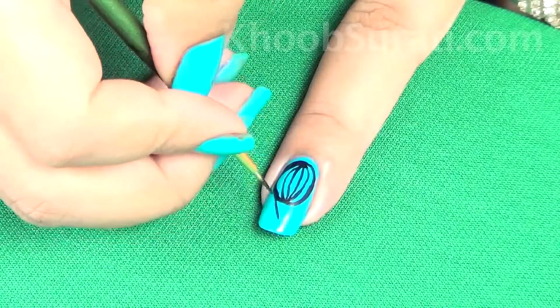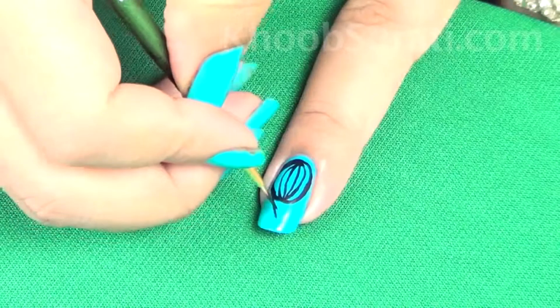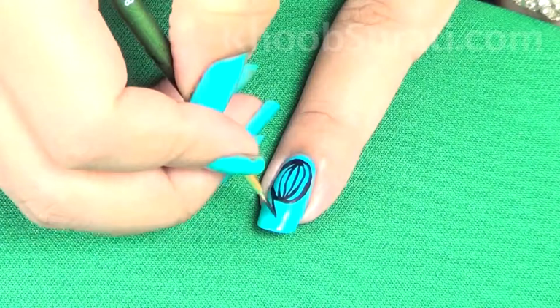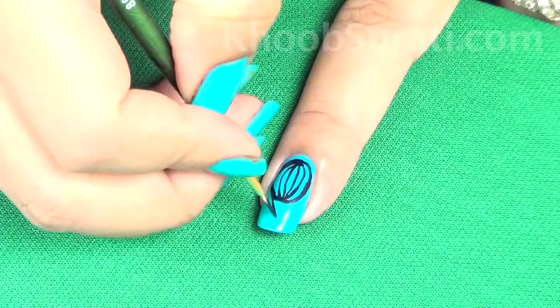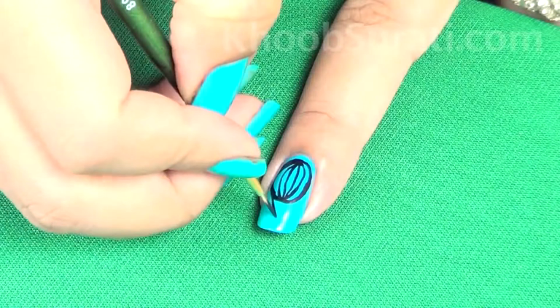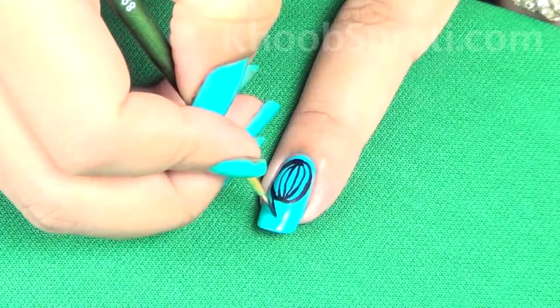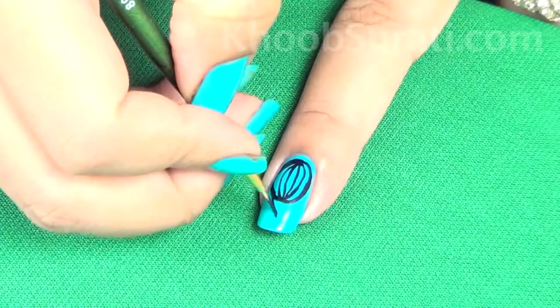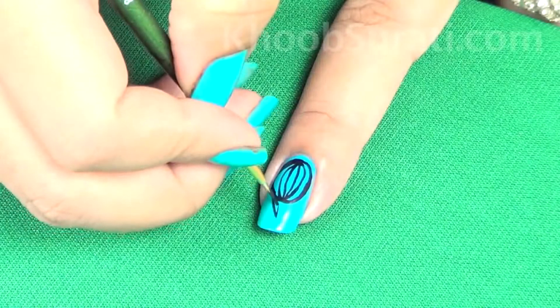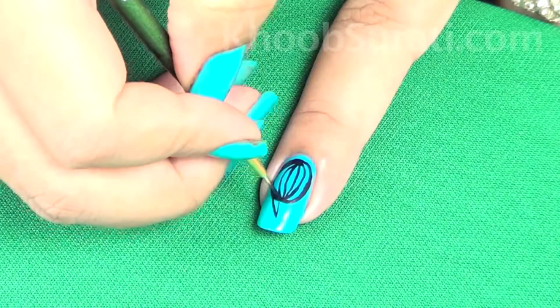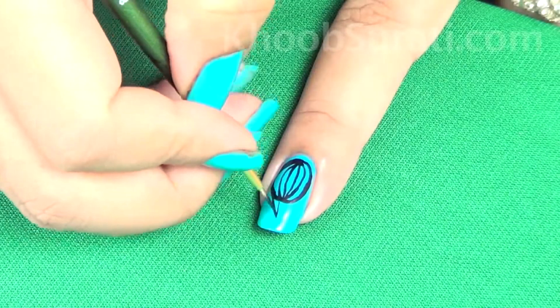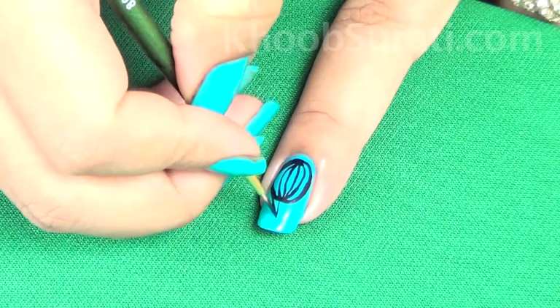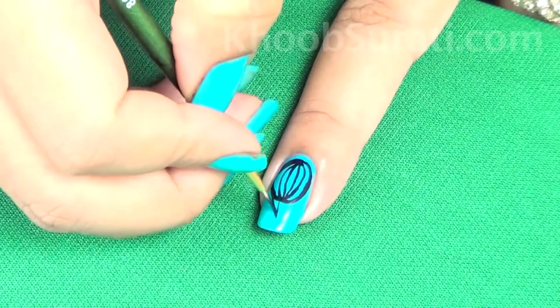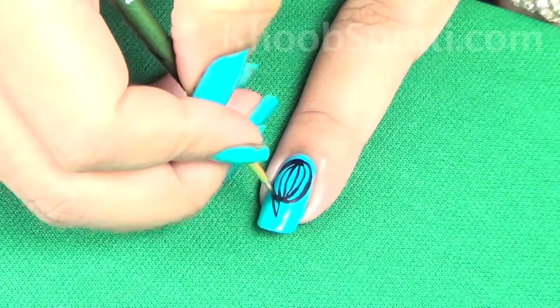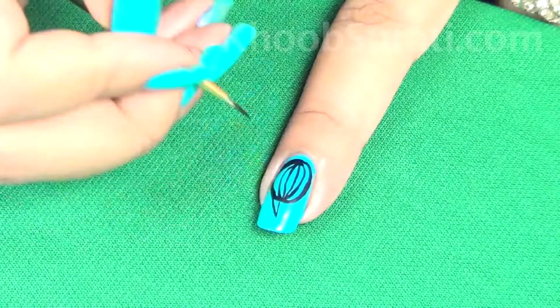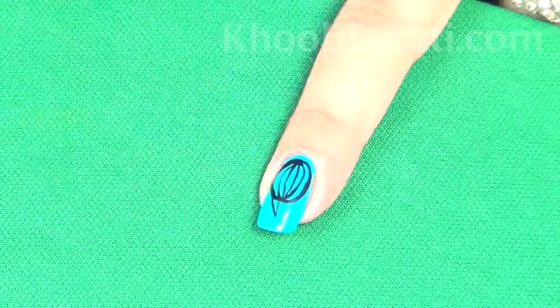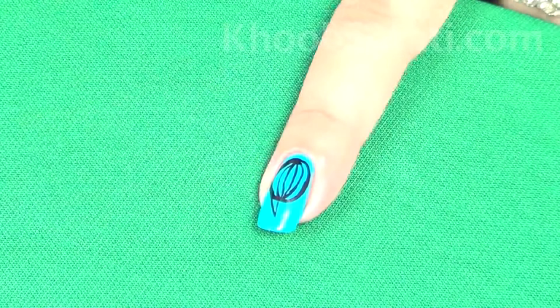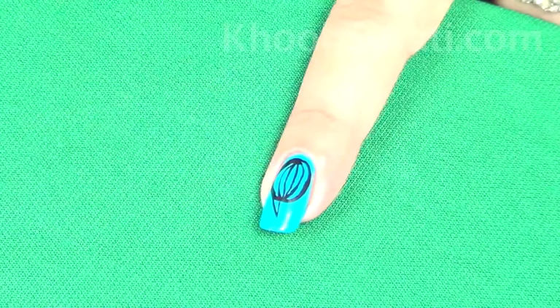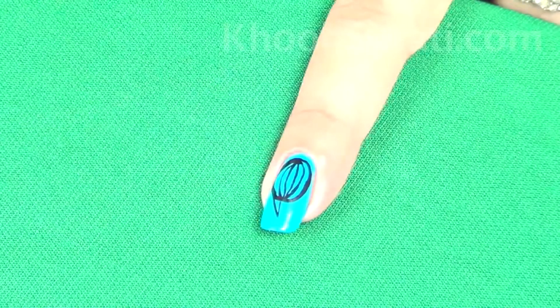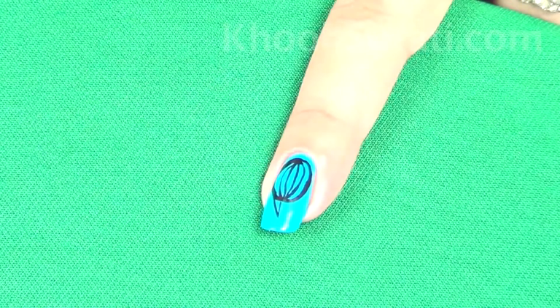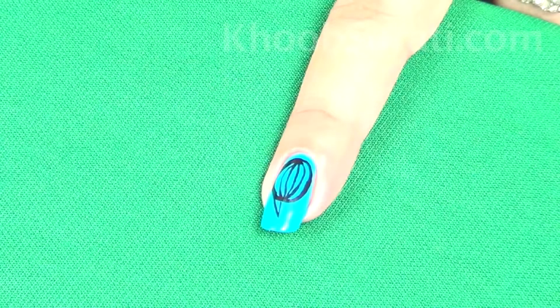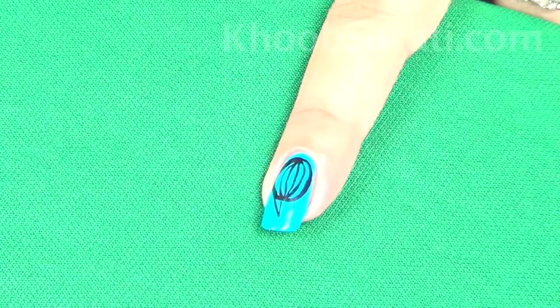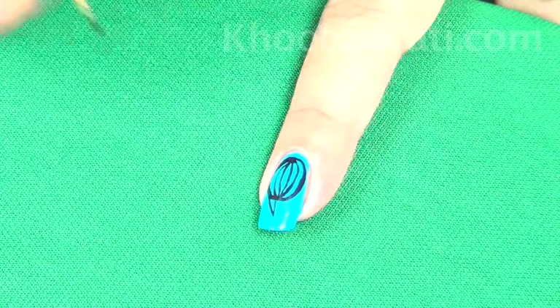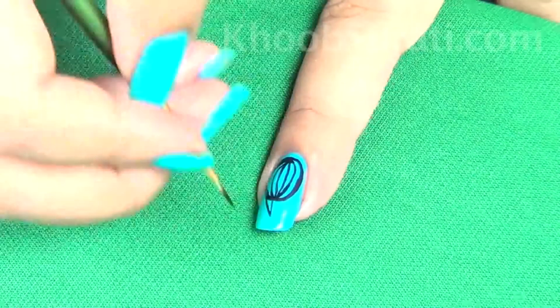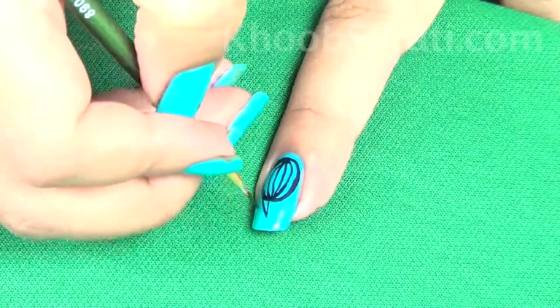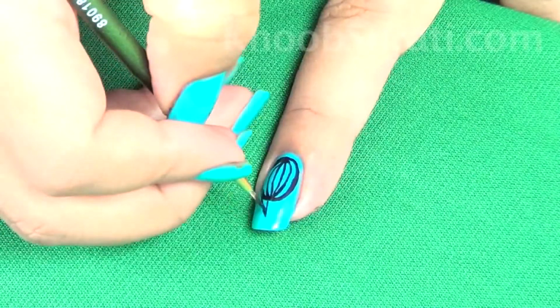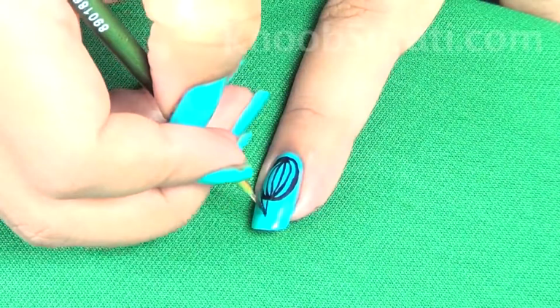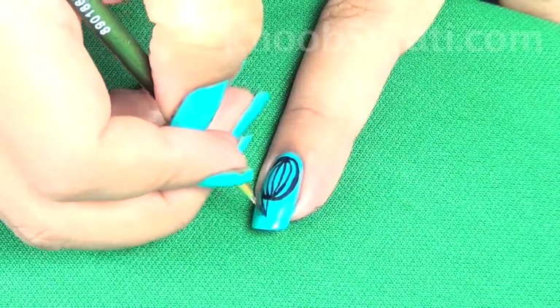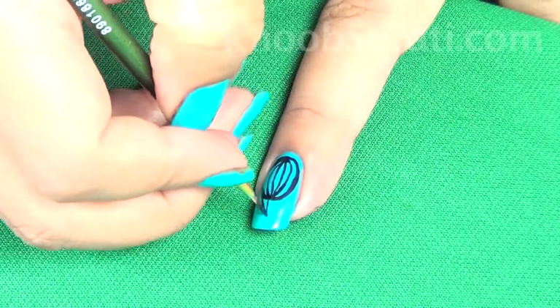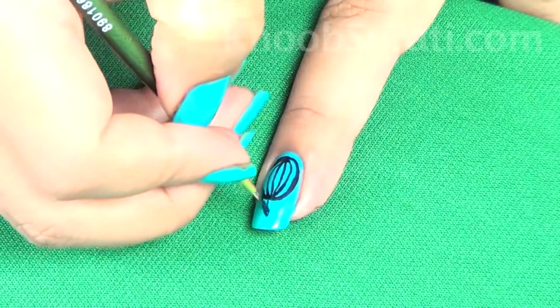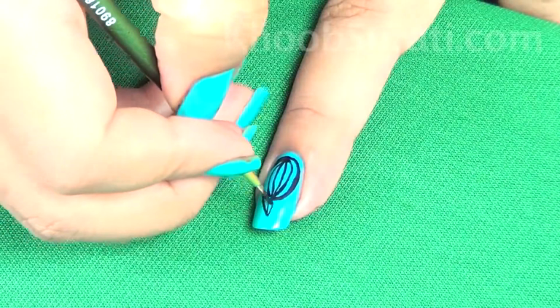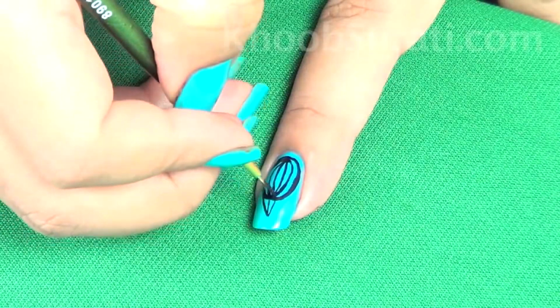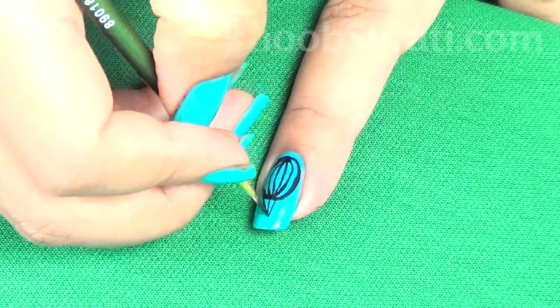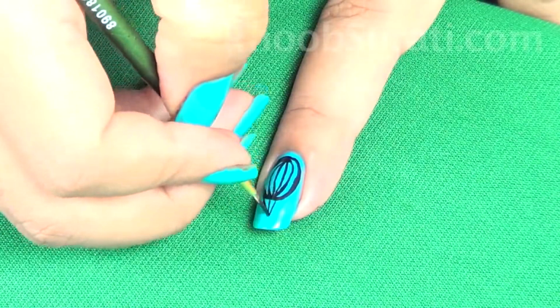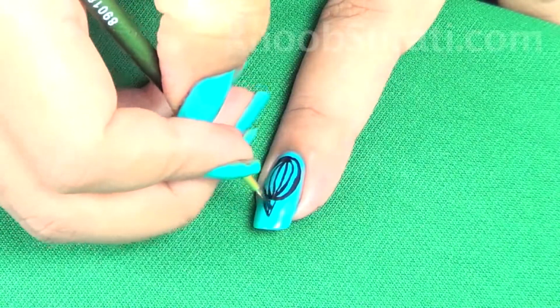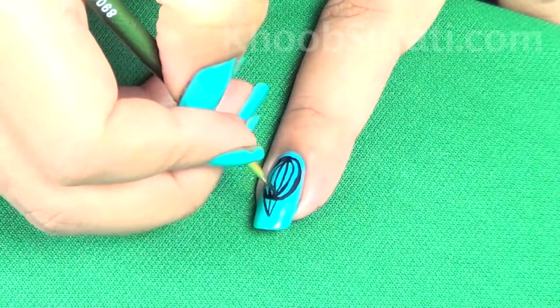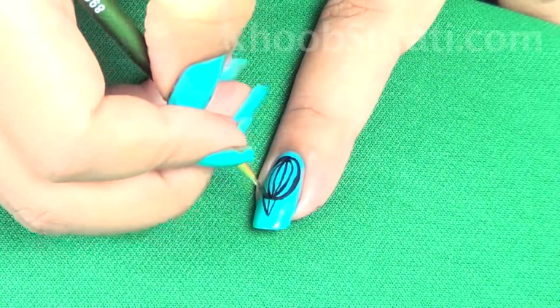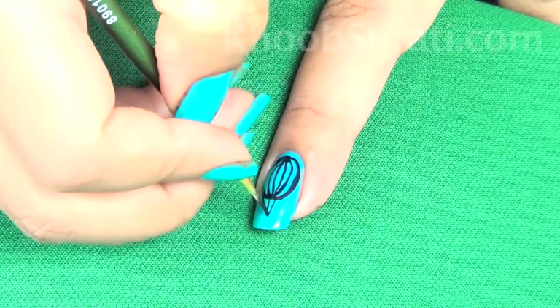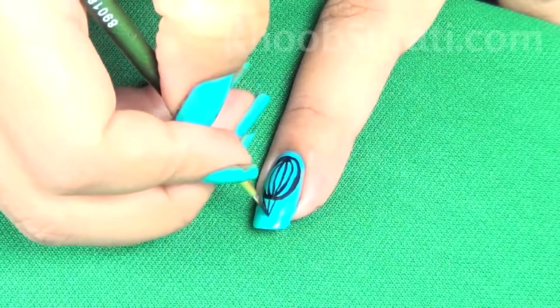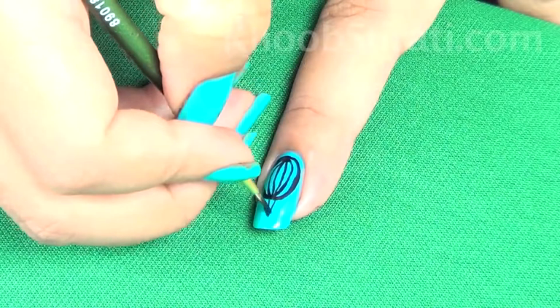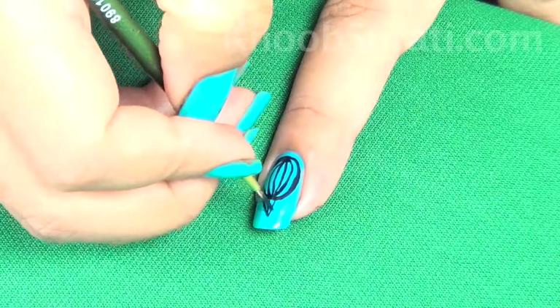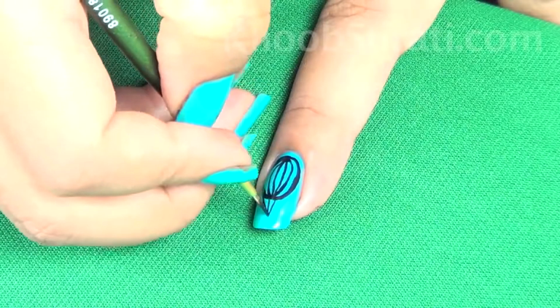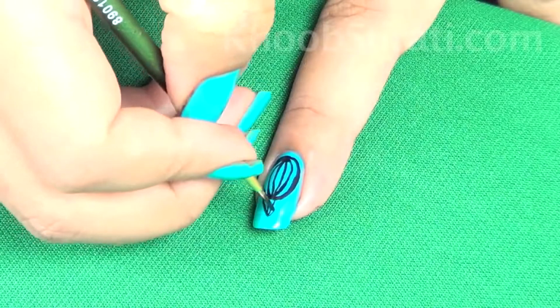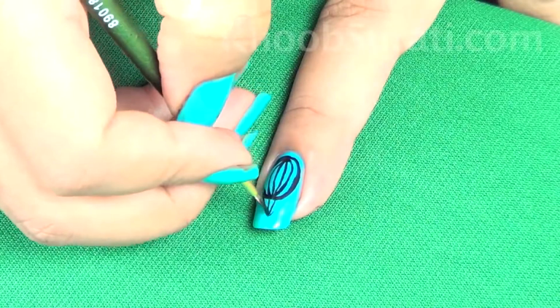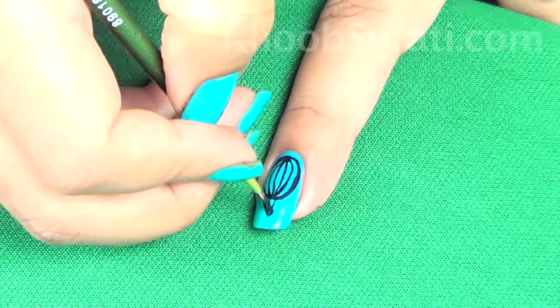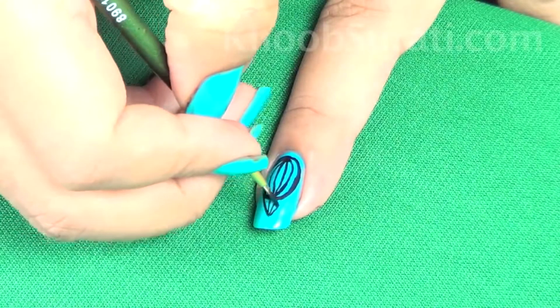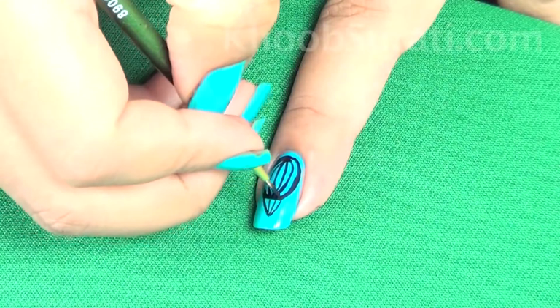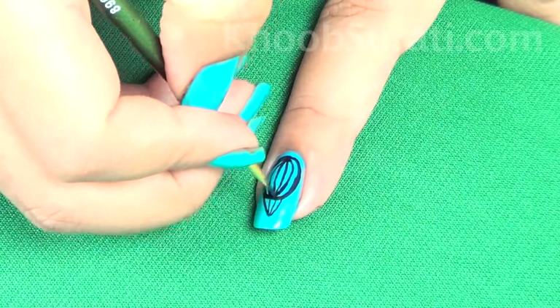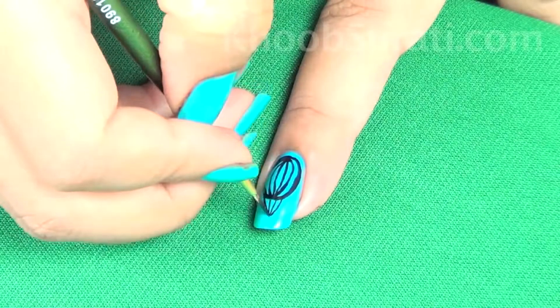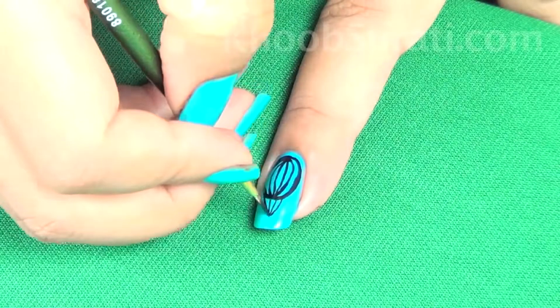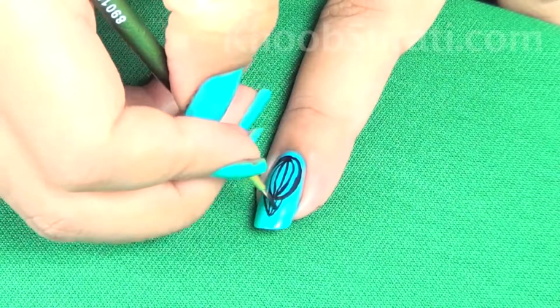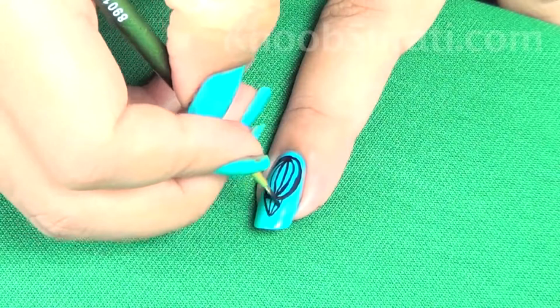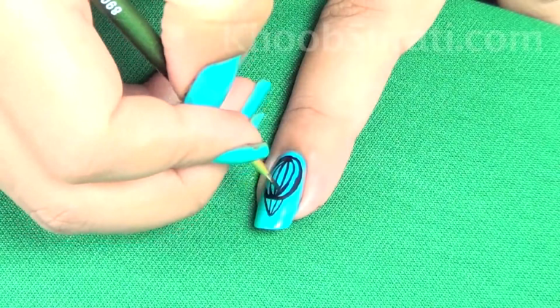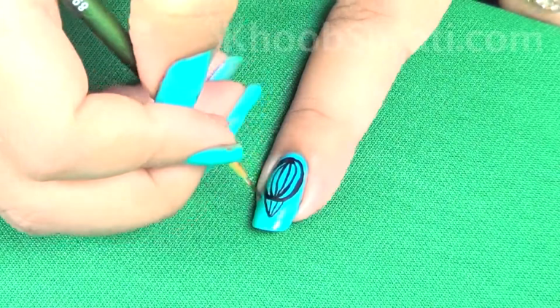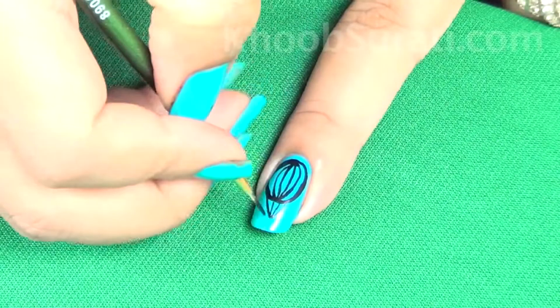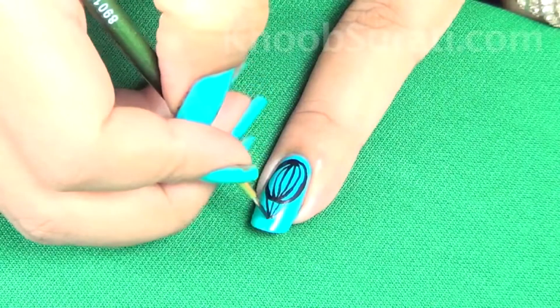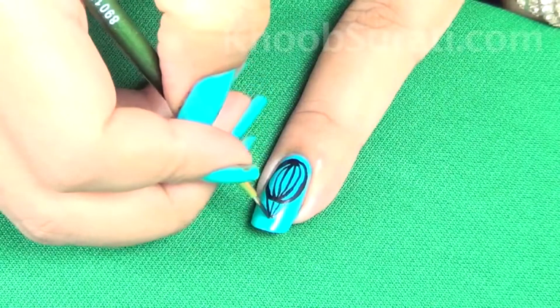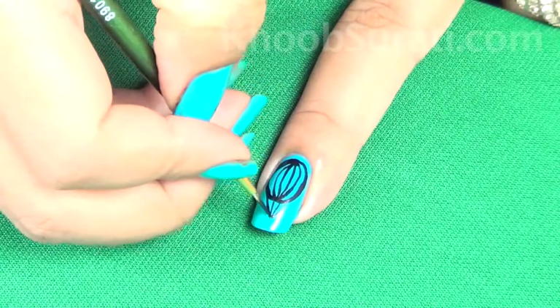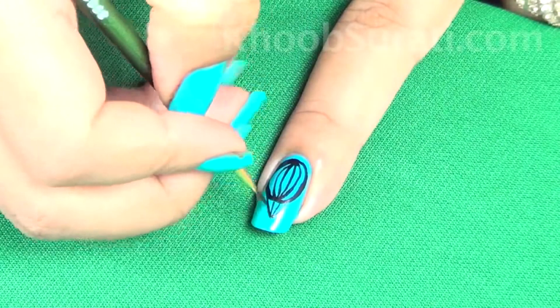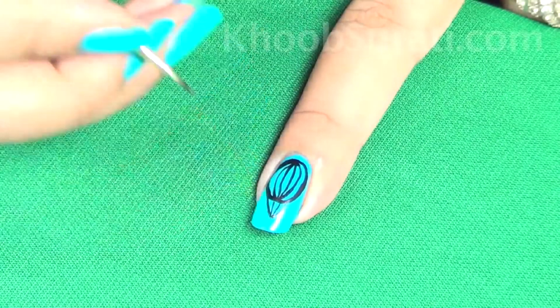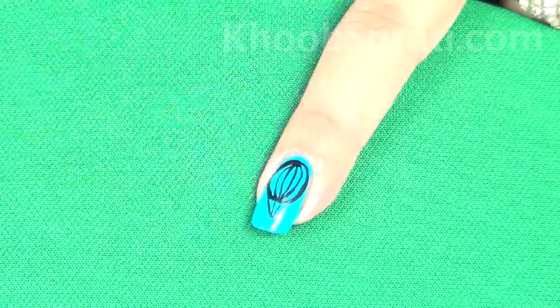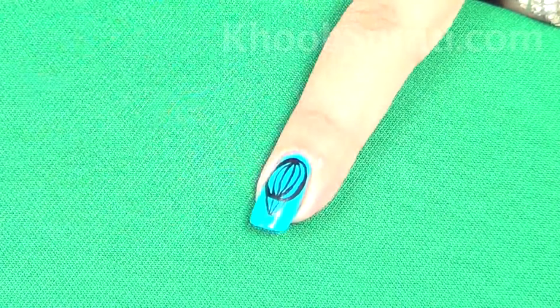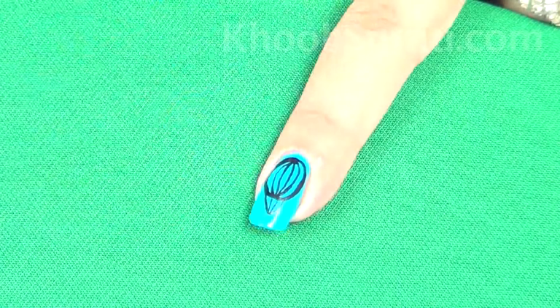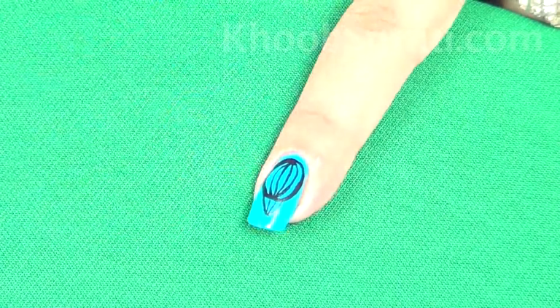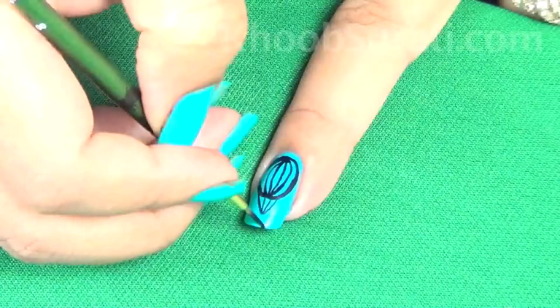You can see in the video how I am drawing it. Now complete the parachute design by making ropes and a support near the tip of your nail.